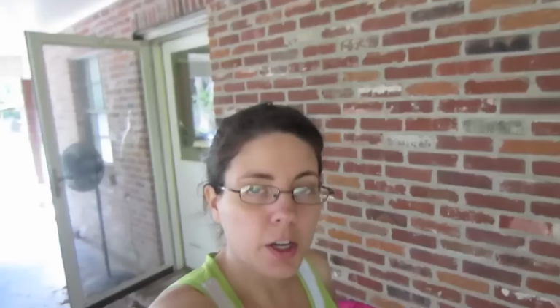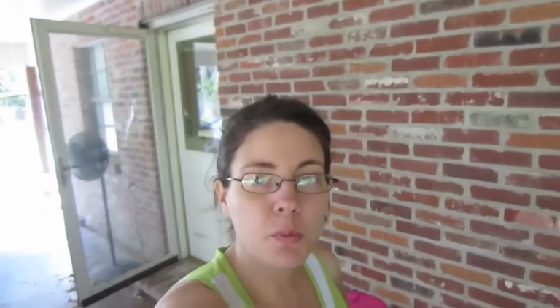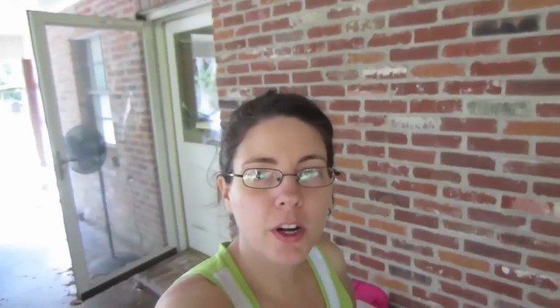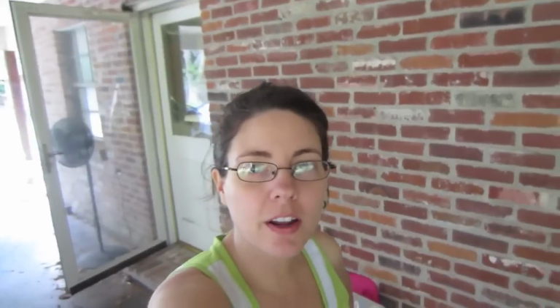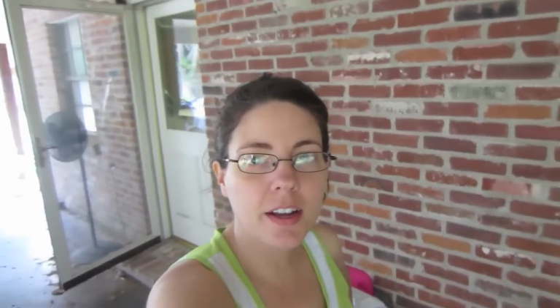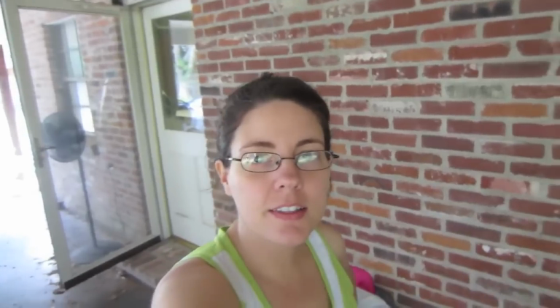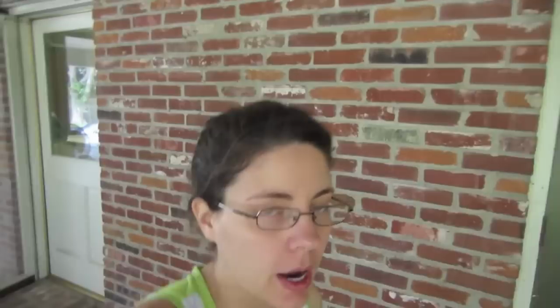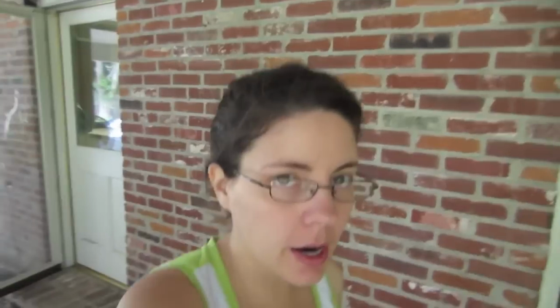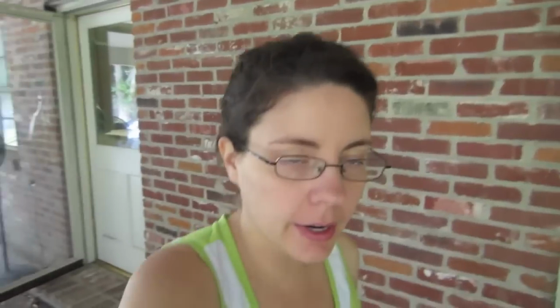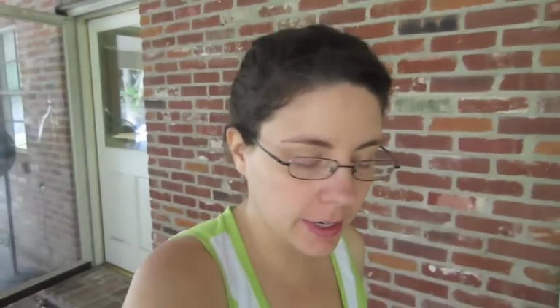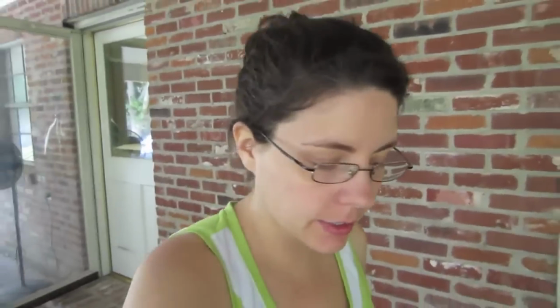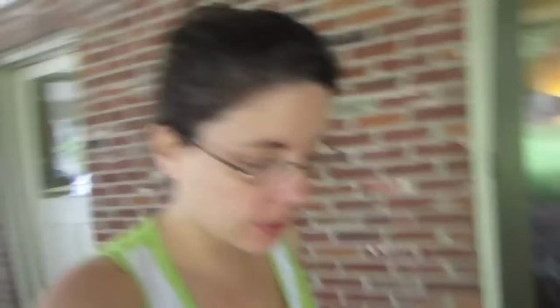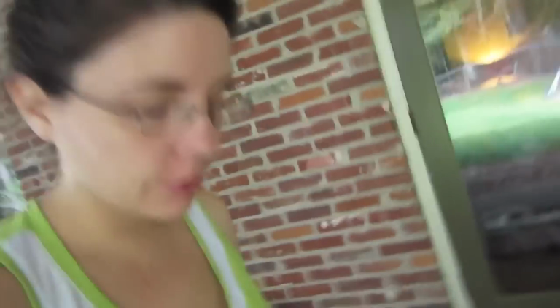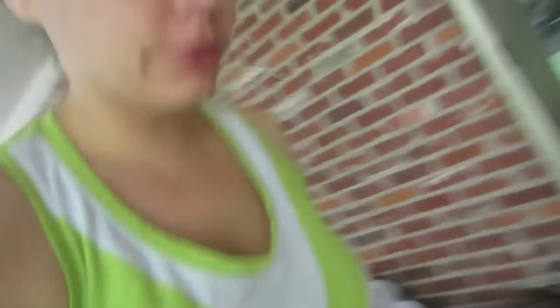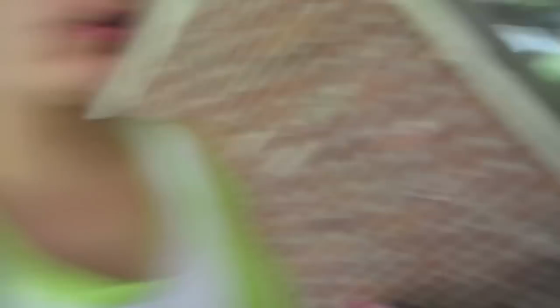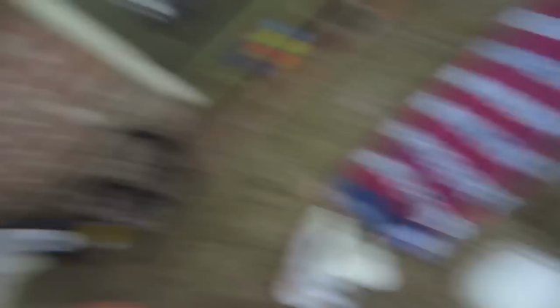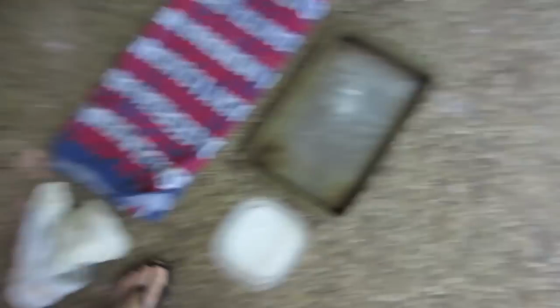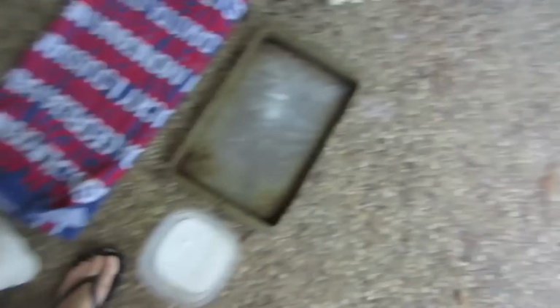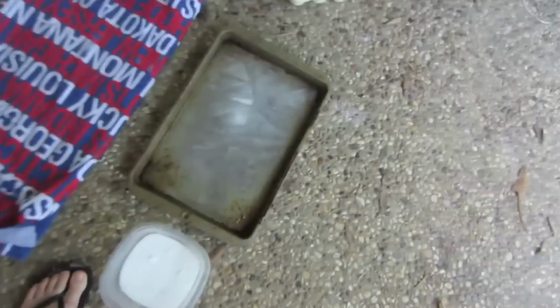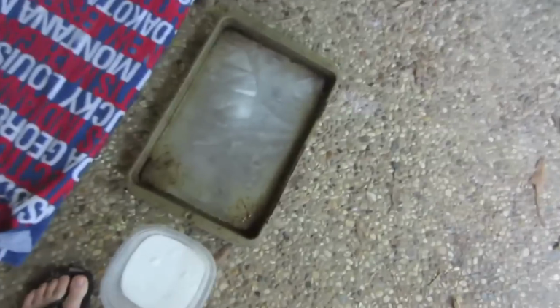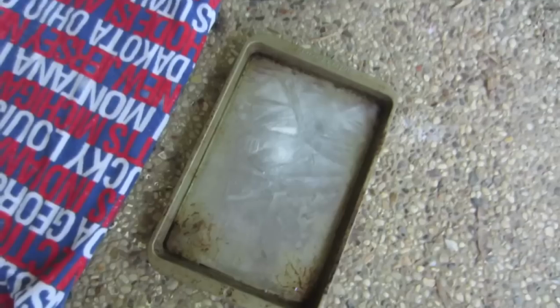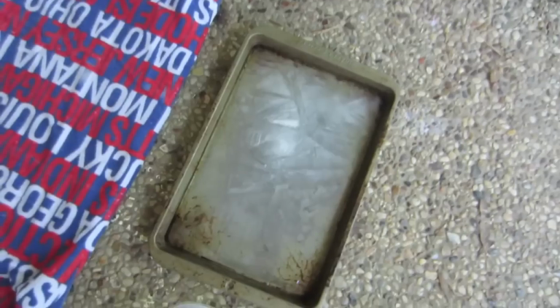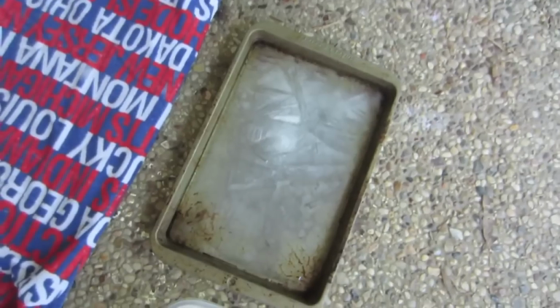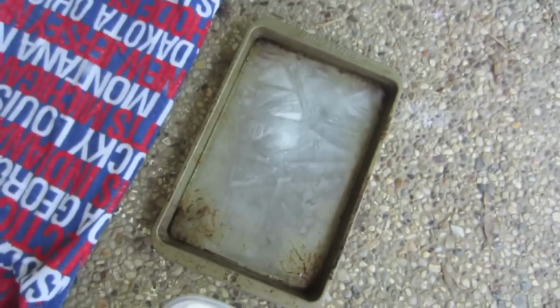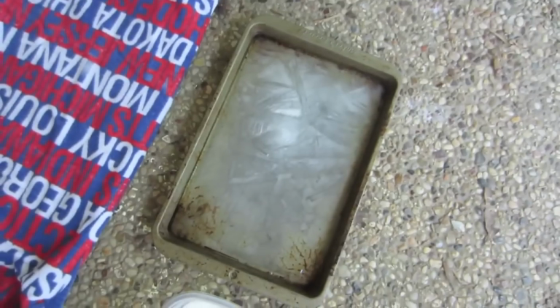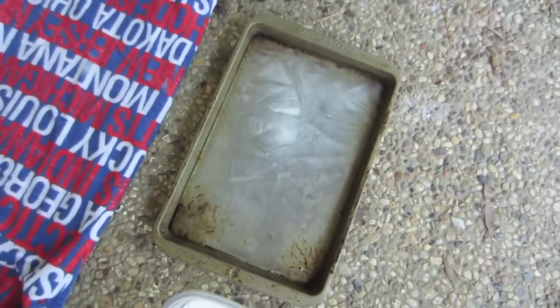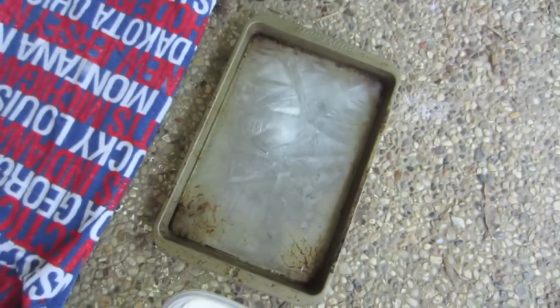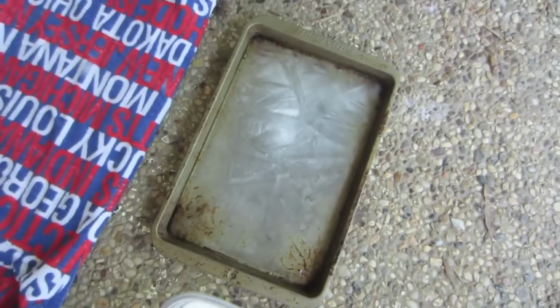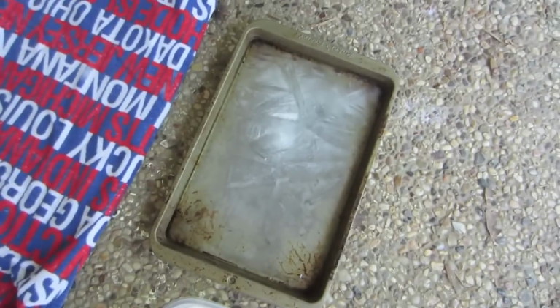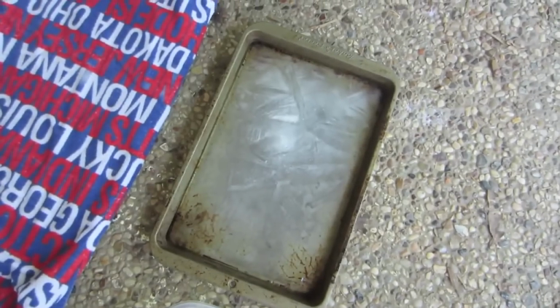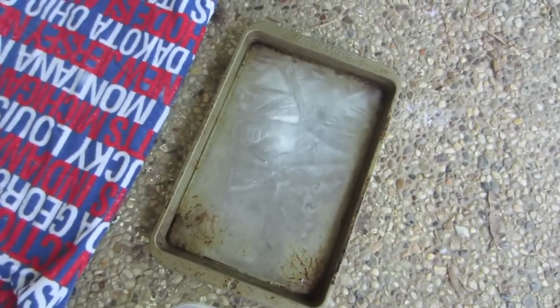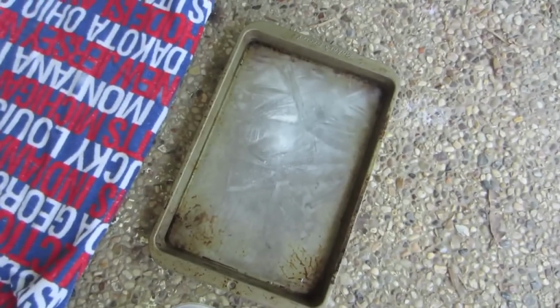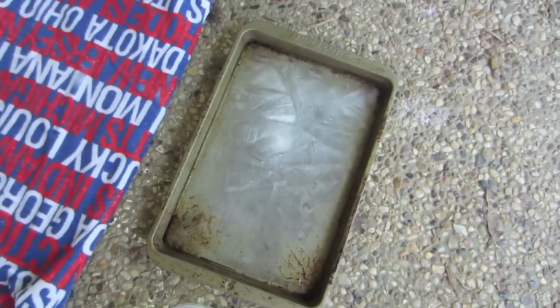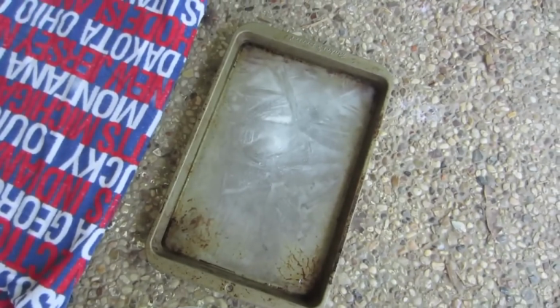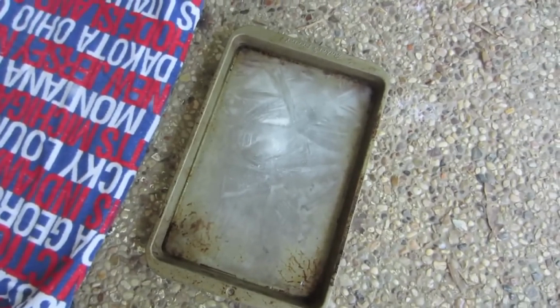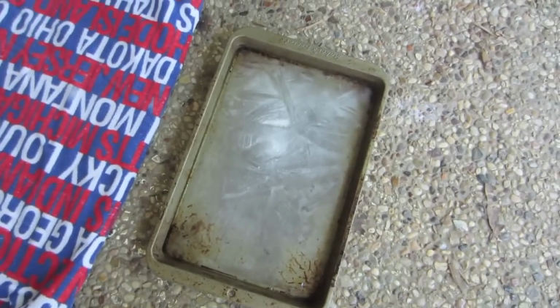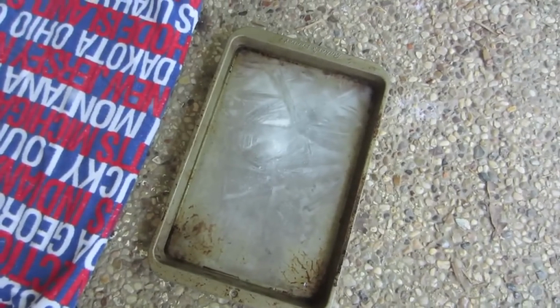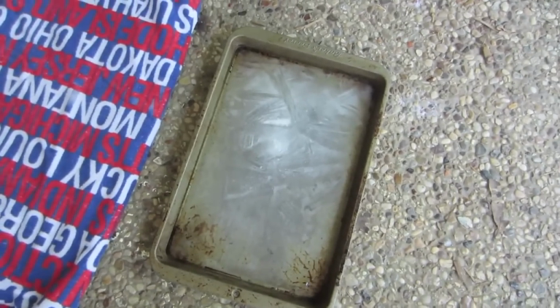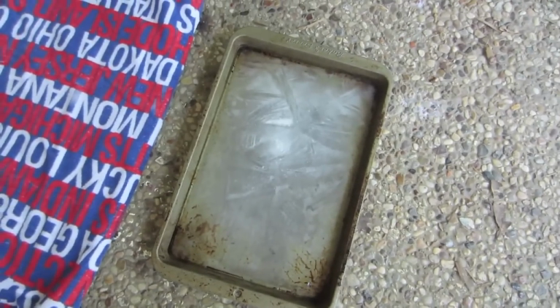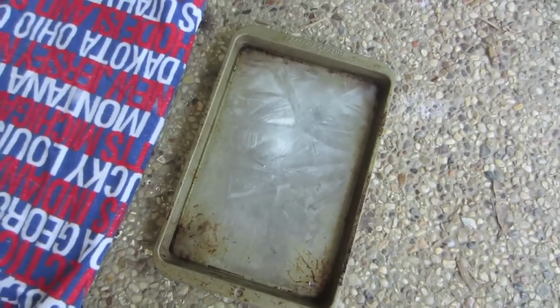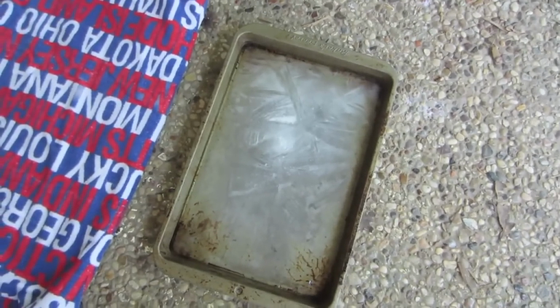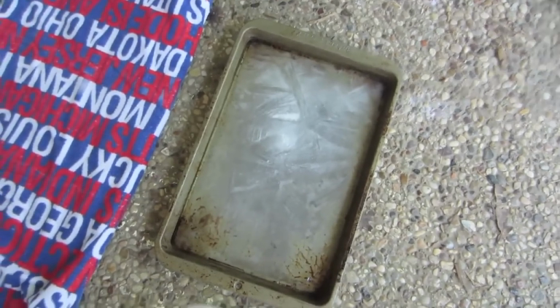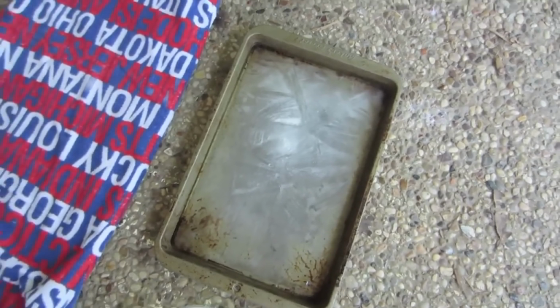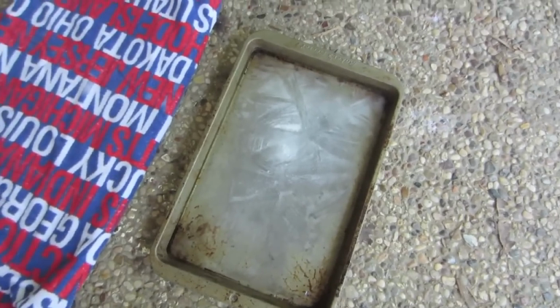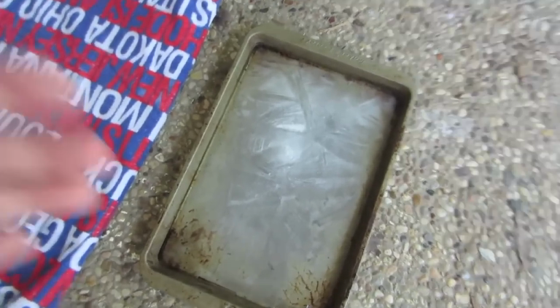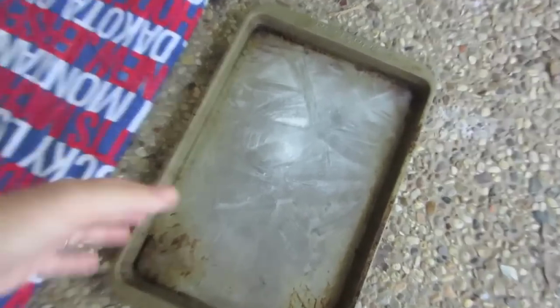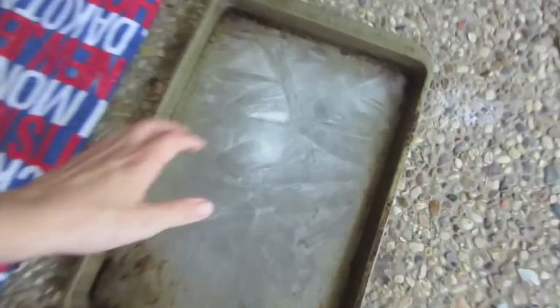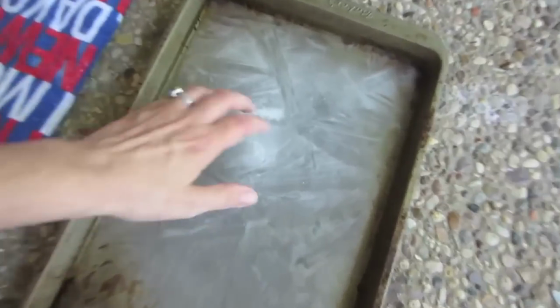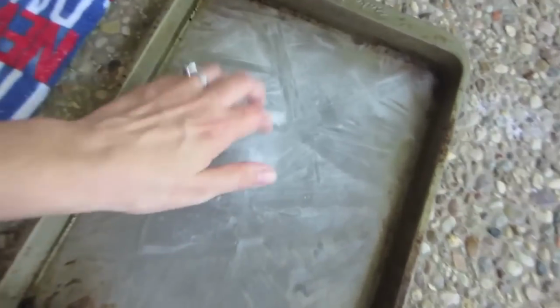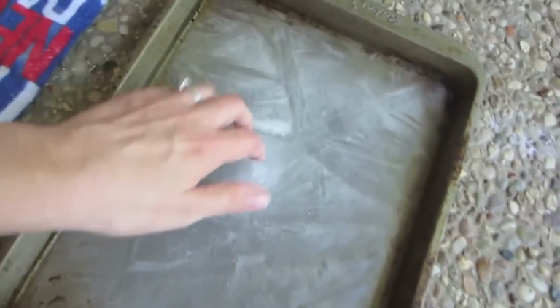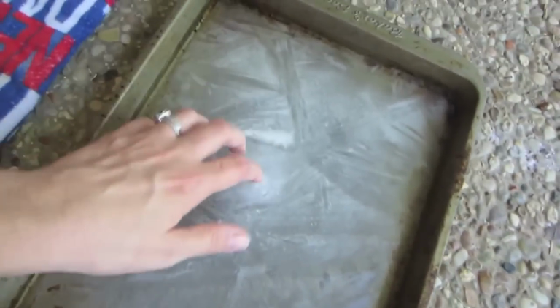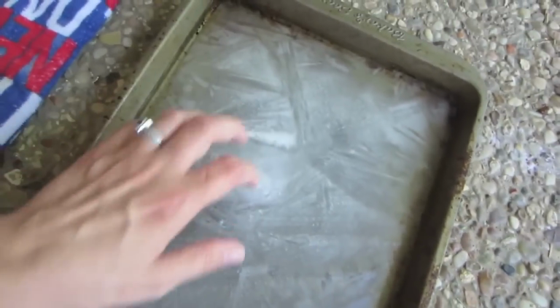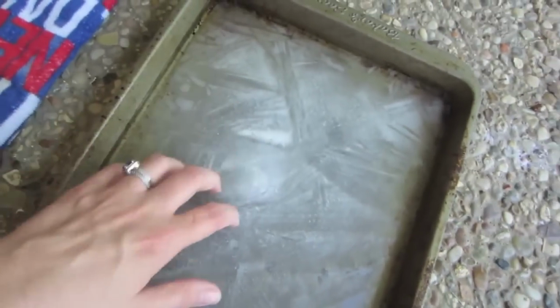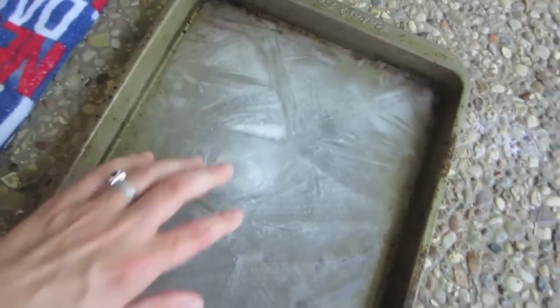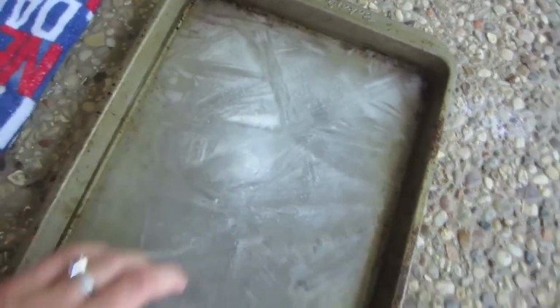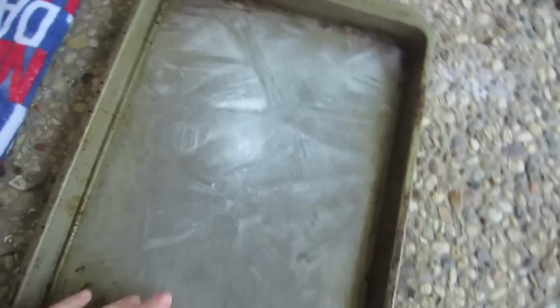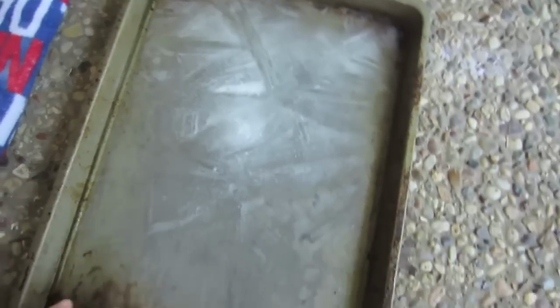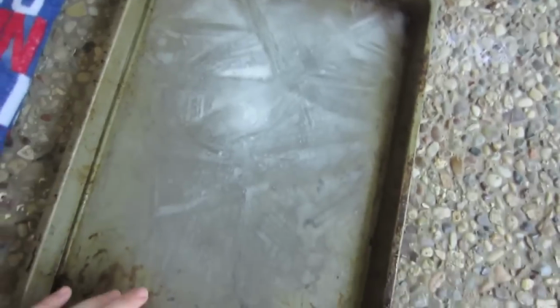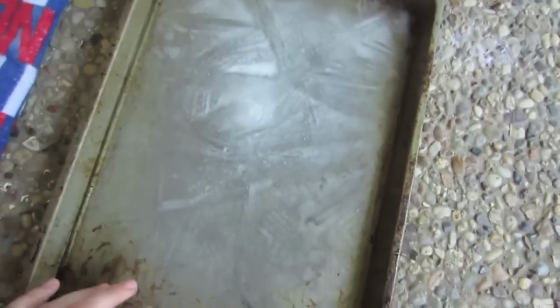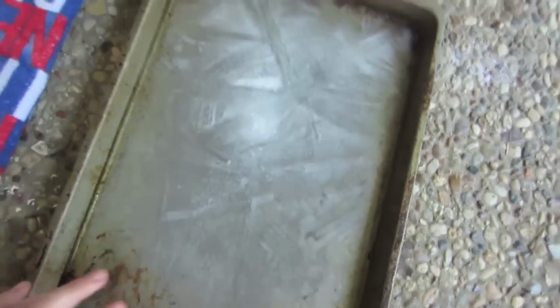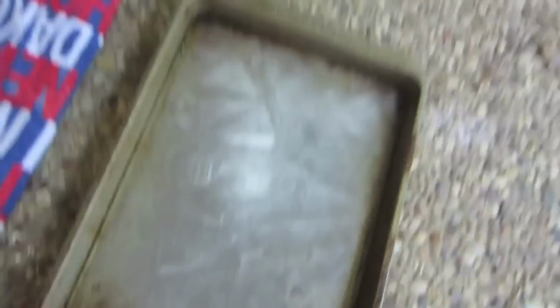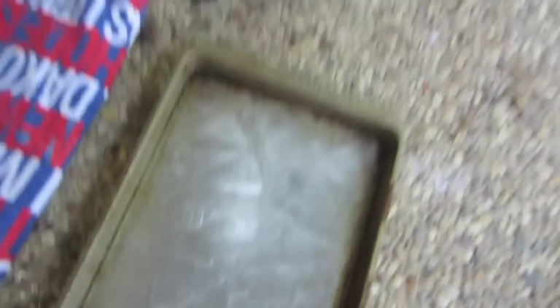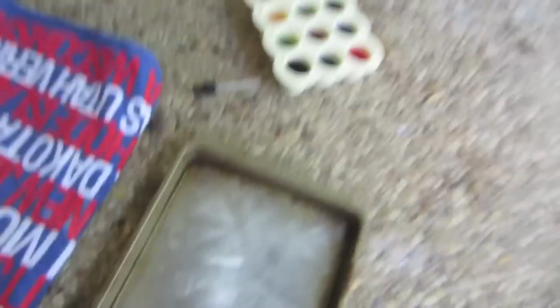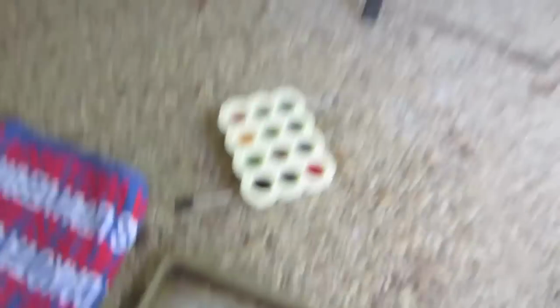Good morning guys. I froze water in a cookie sheet. I just stuck it in the deep freeze last night so we ended up with like a sheet of ice here.